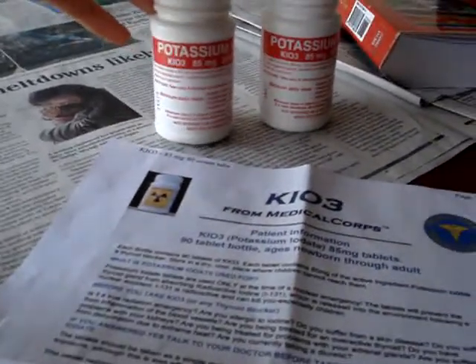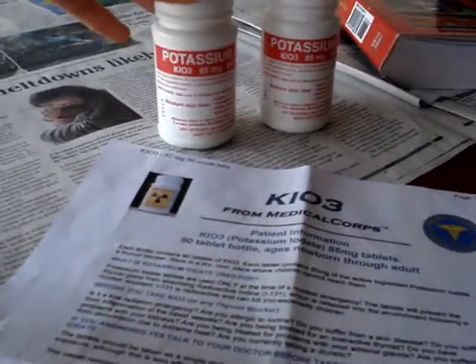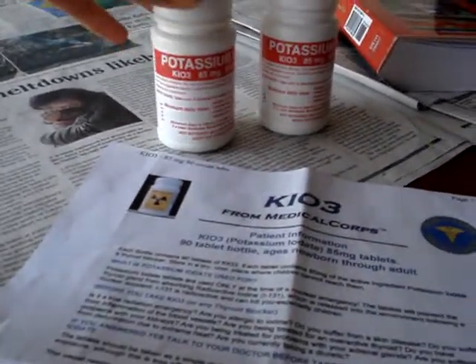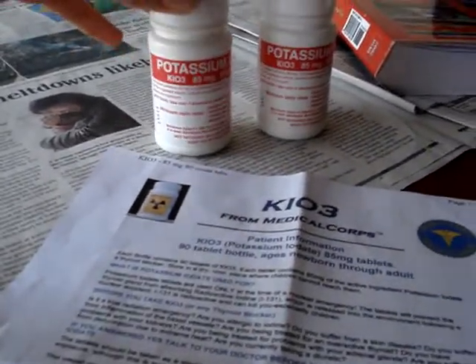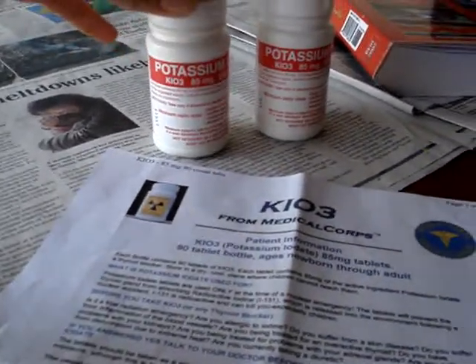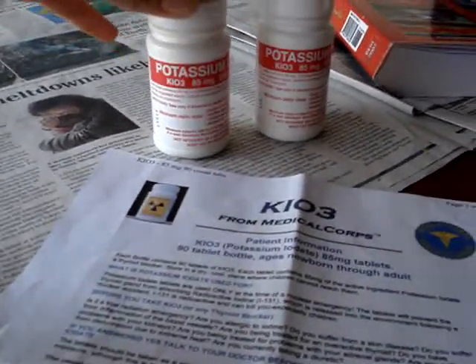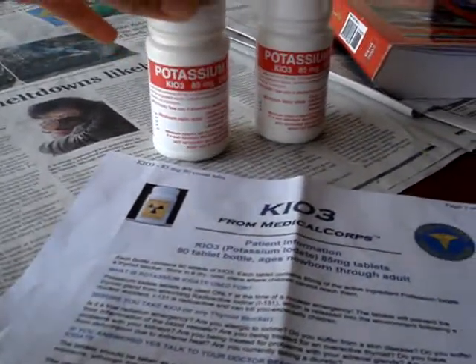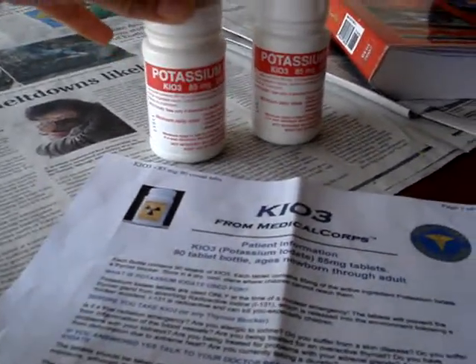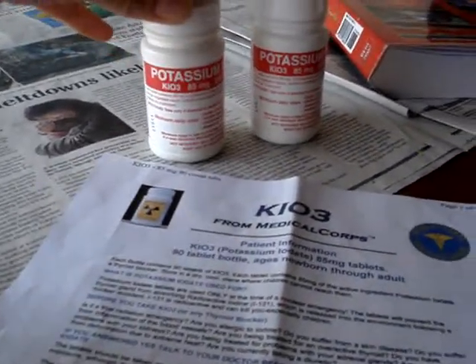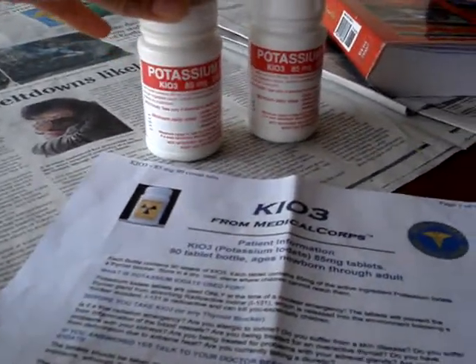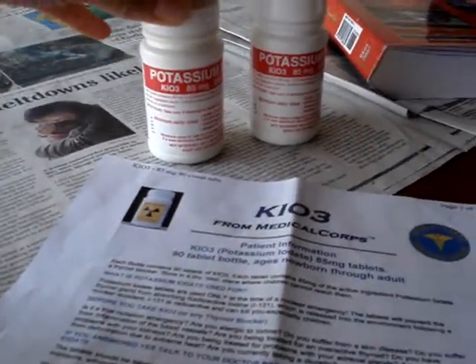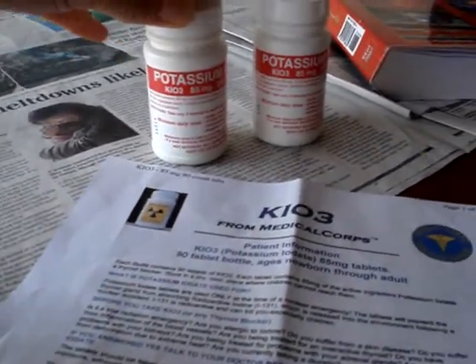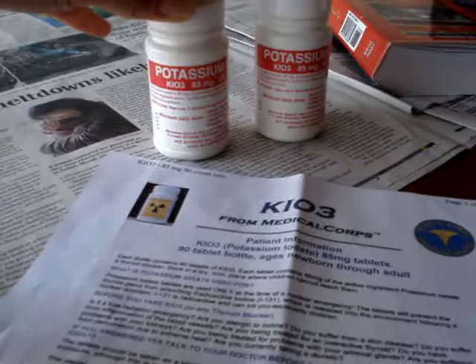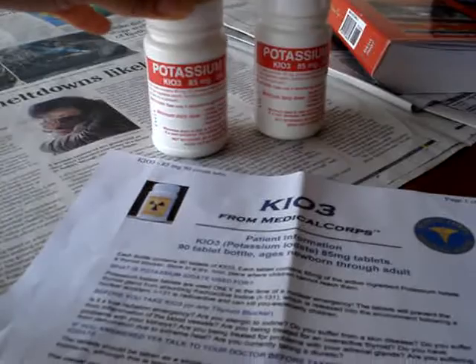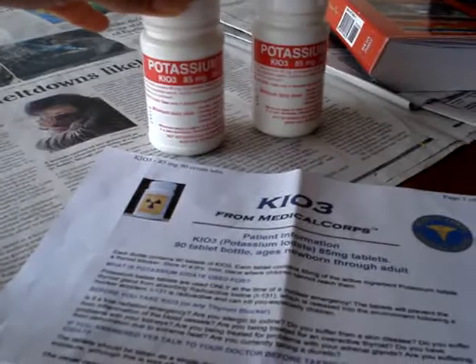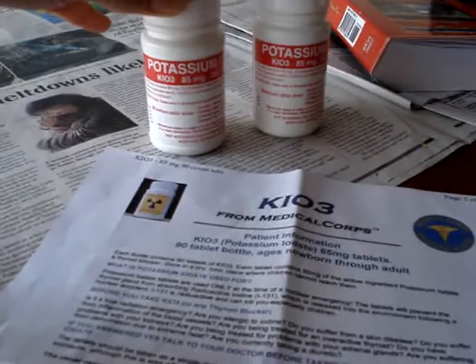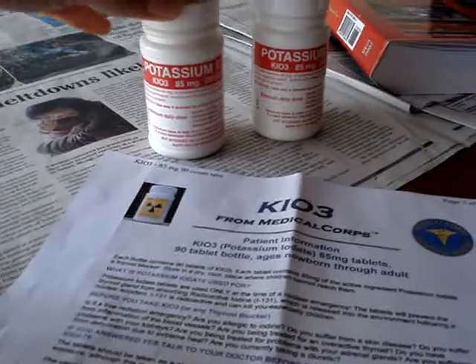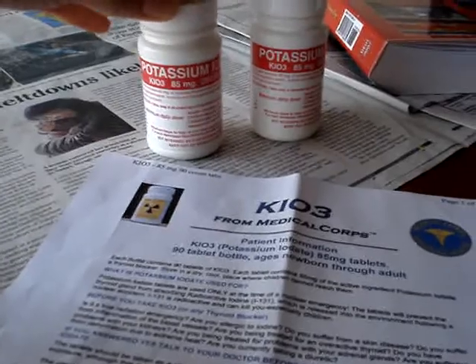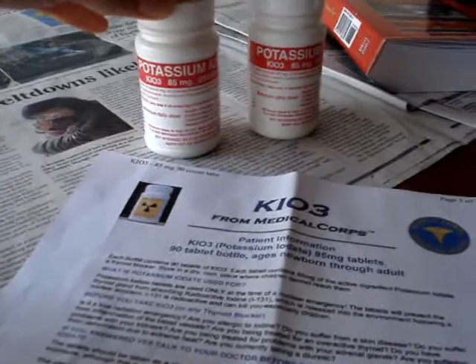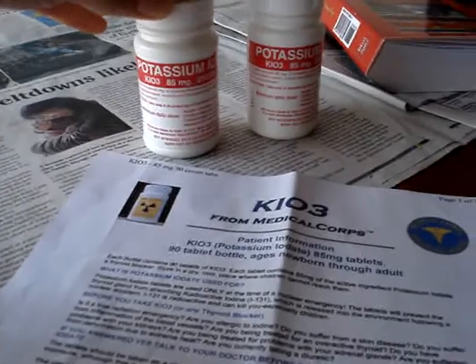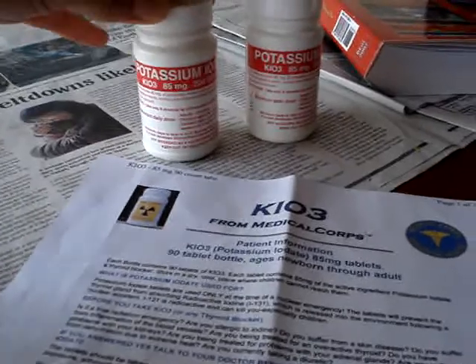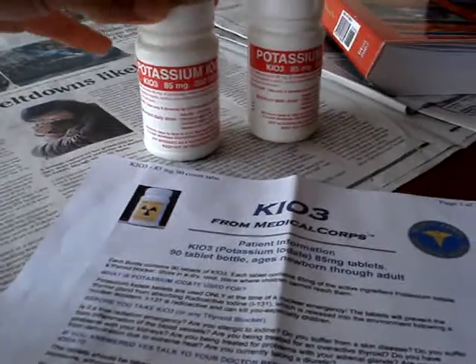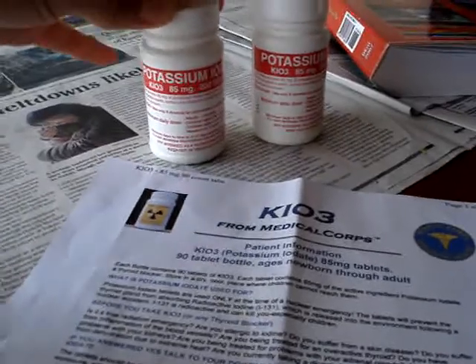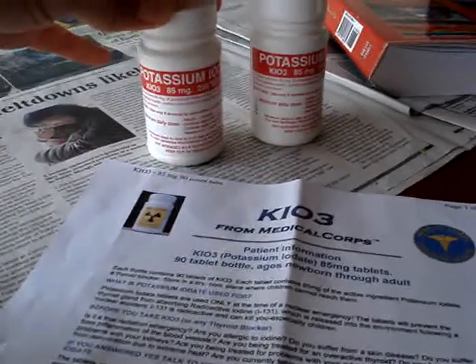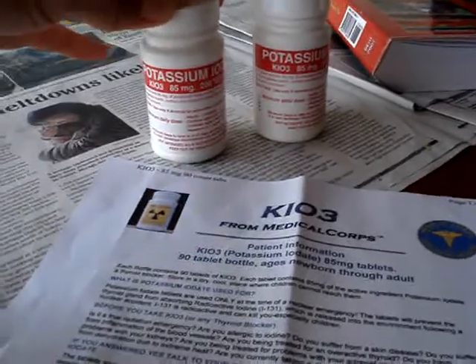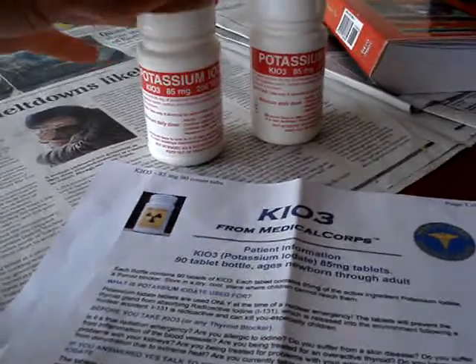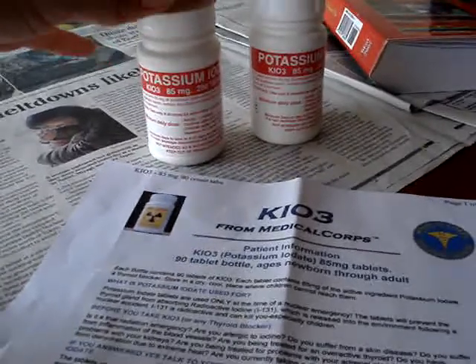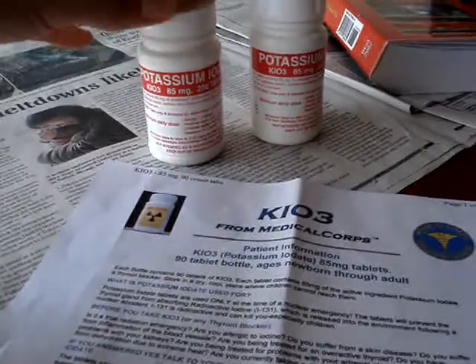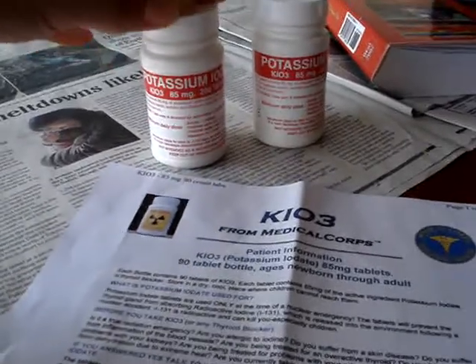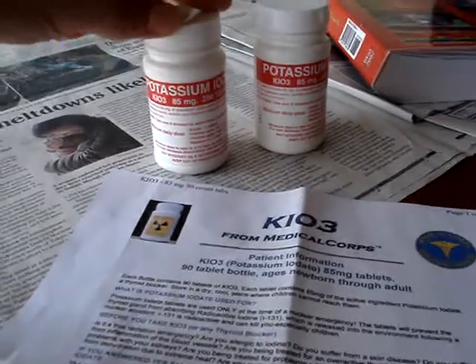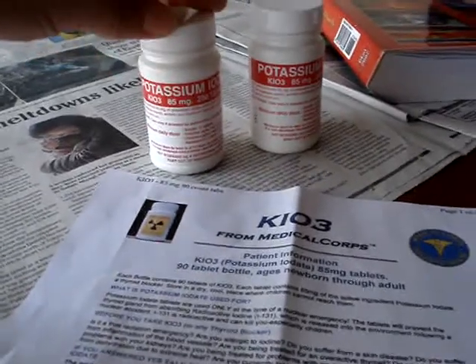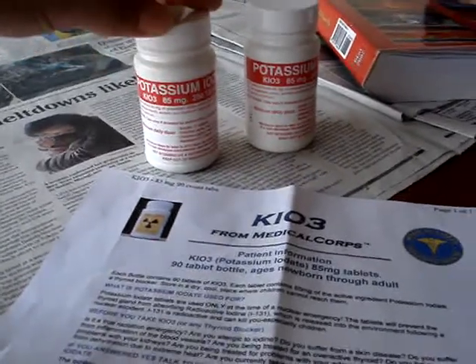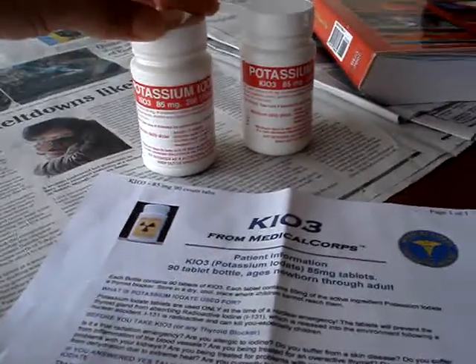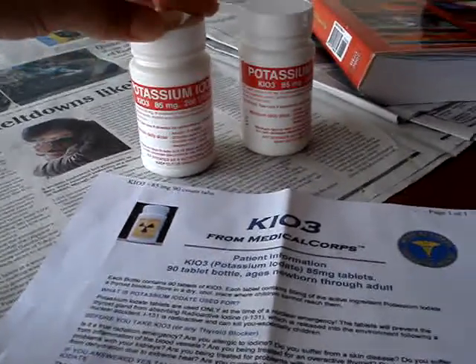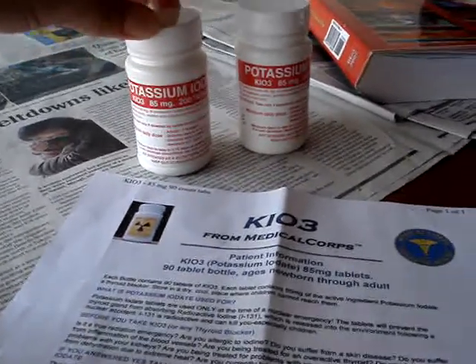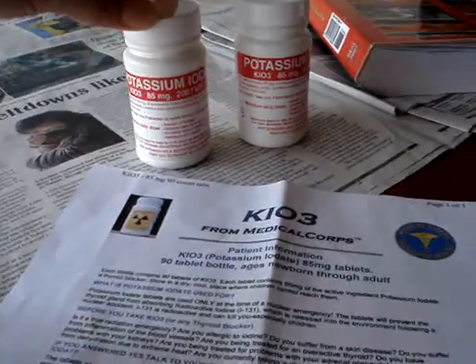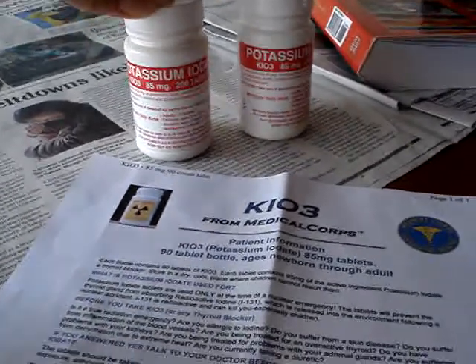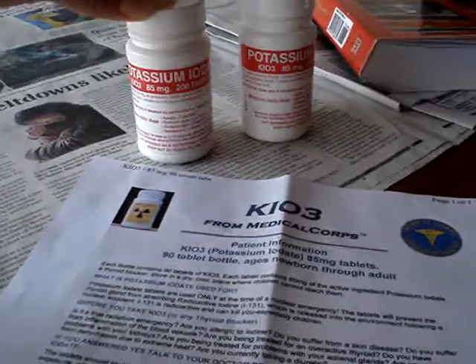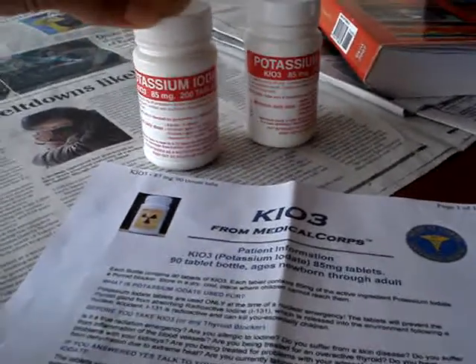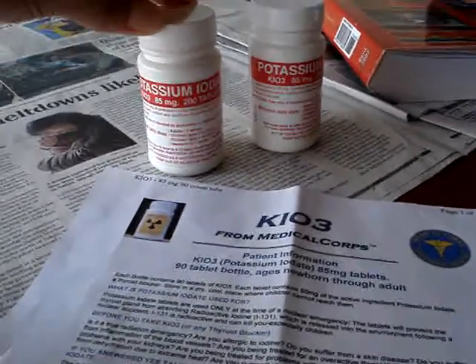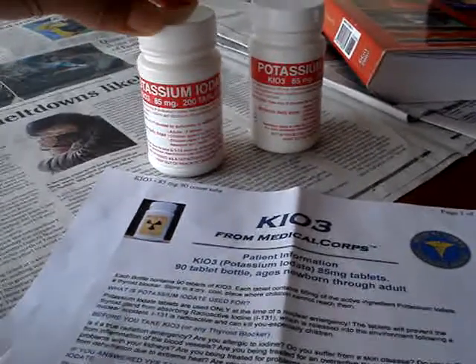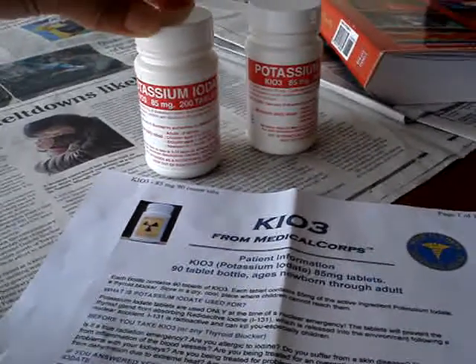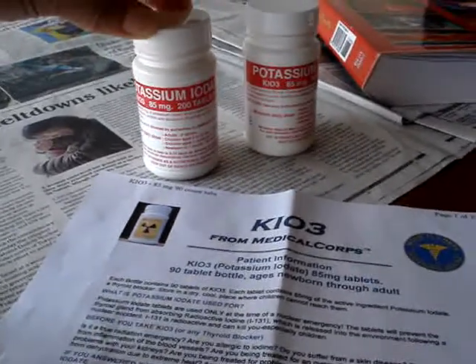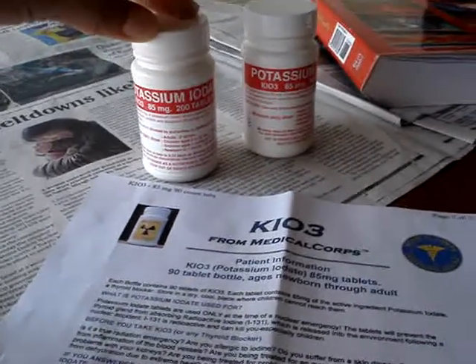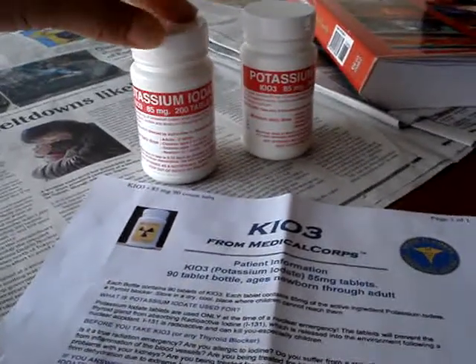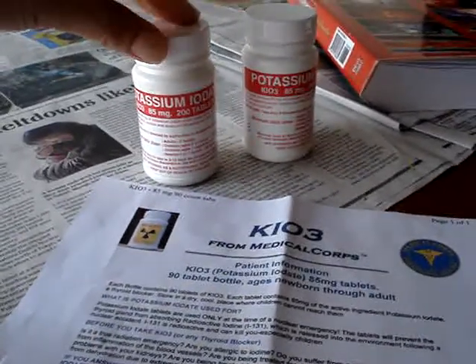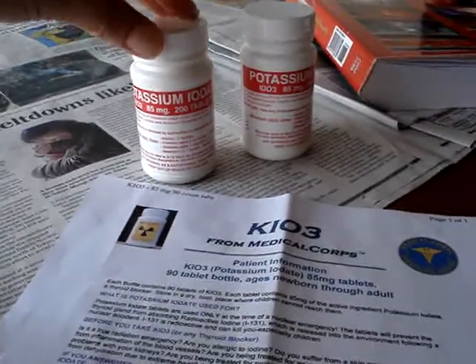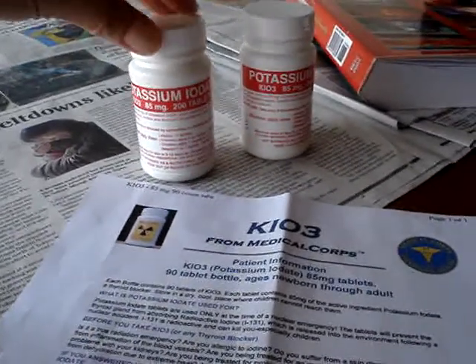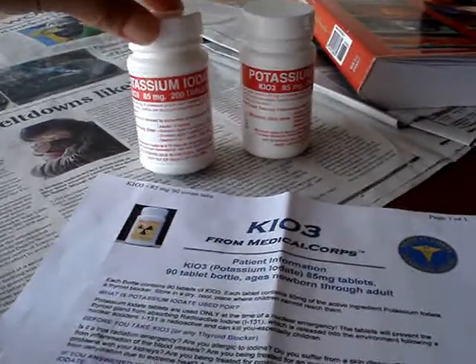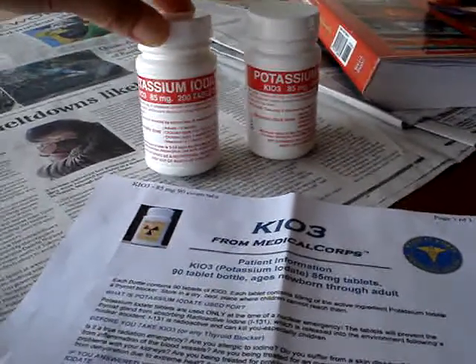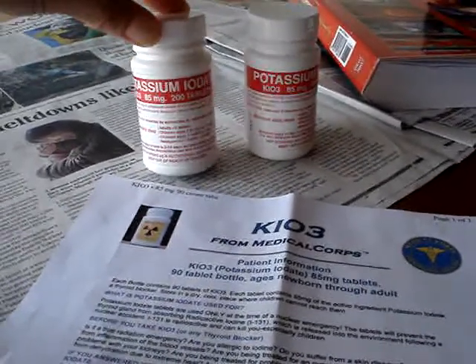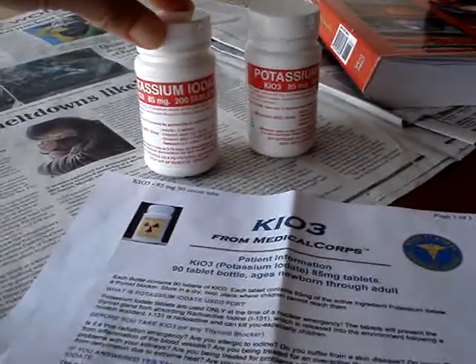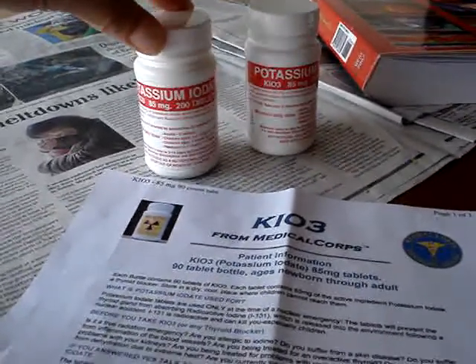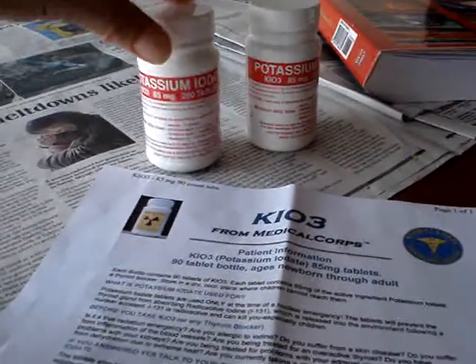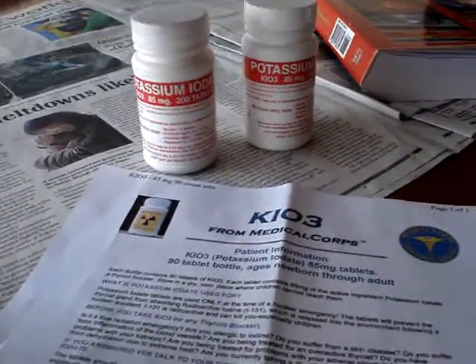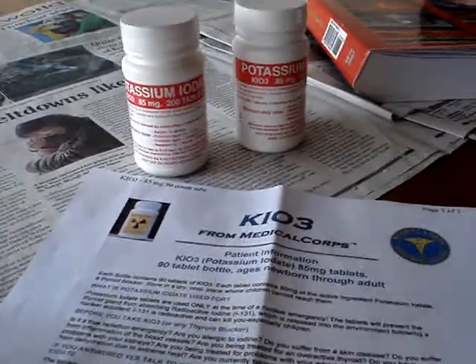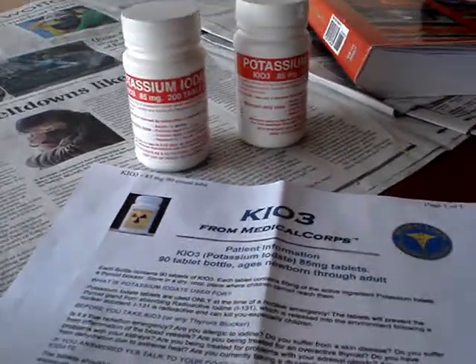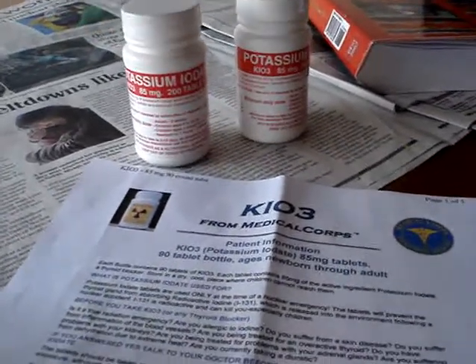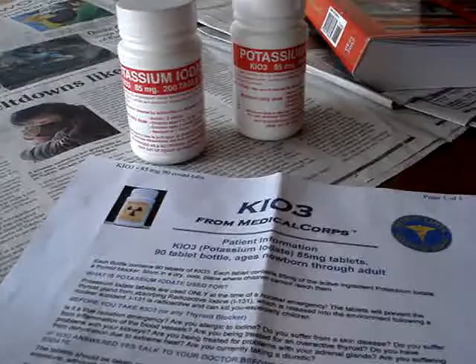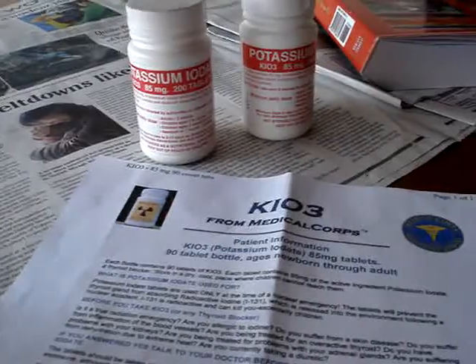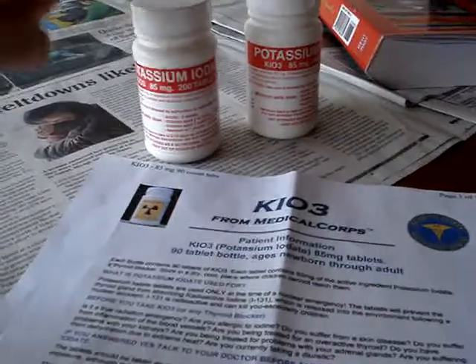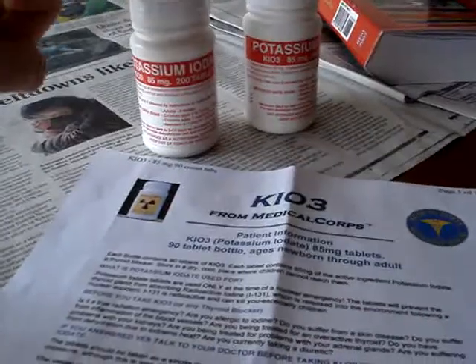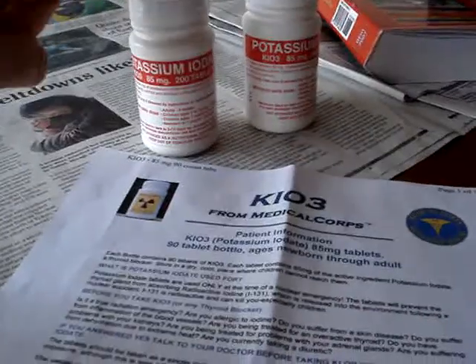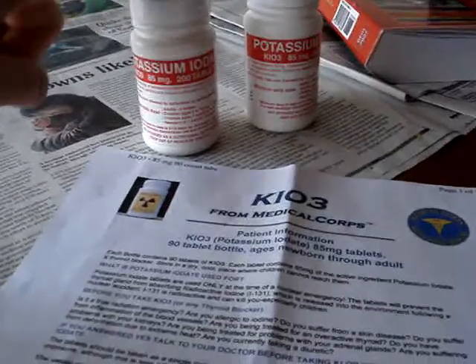This is K103, 85 milligrams, with 200 tablets in each bottle.